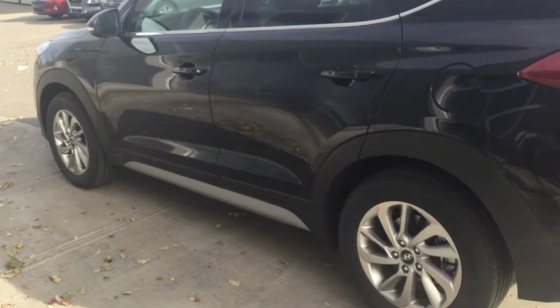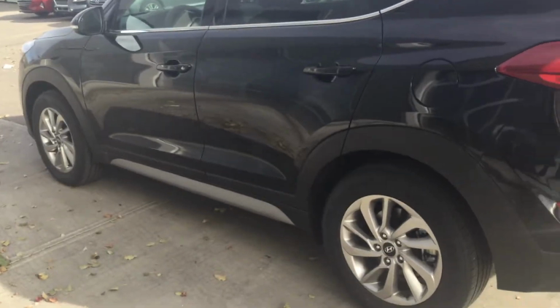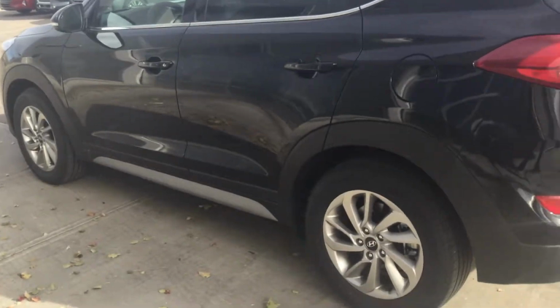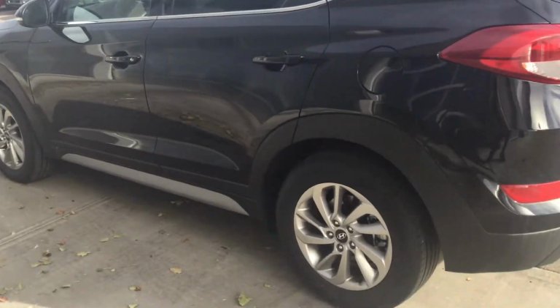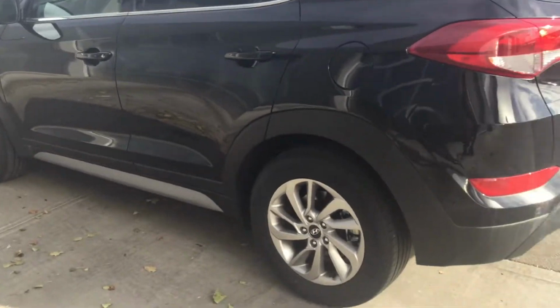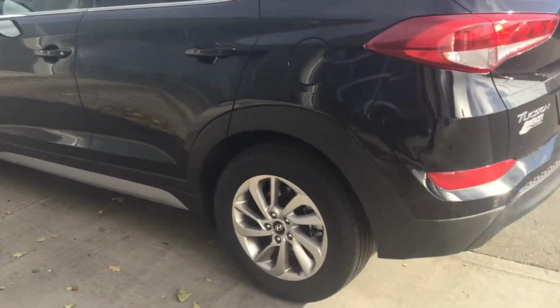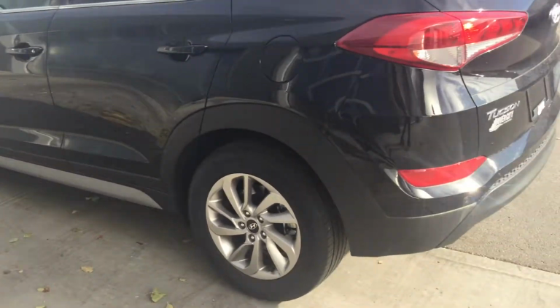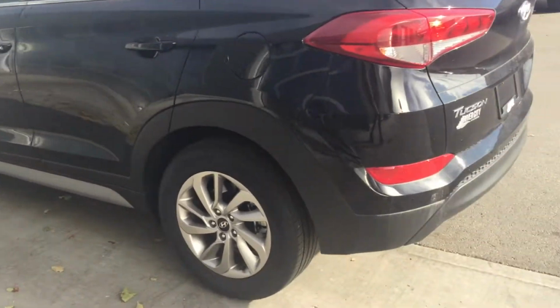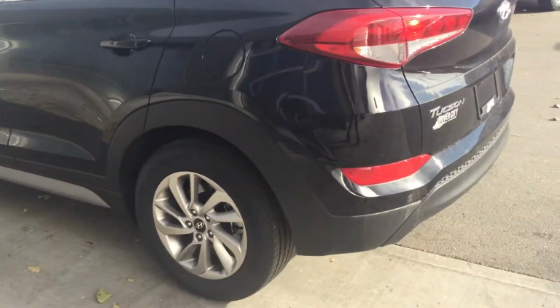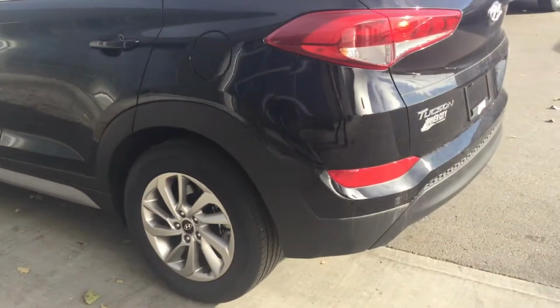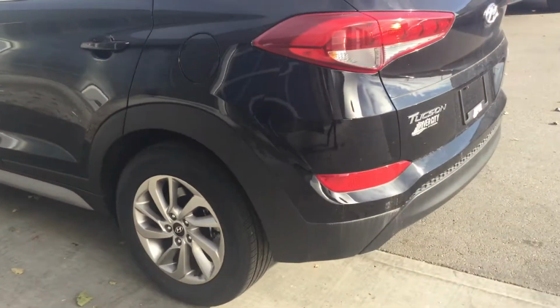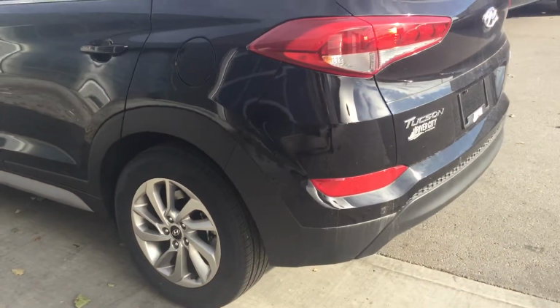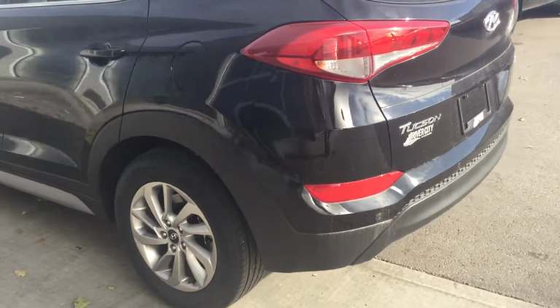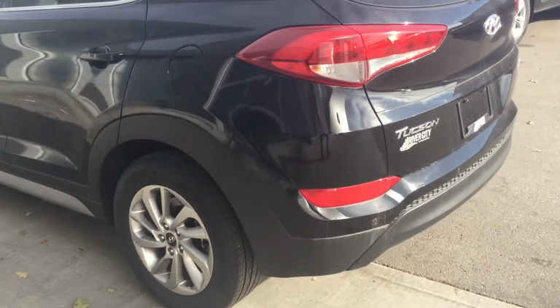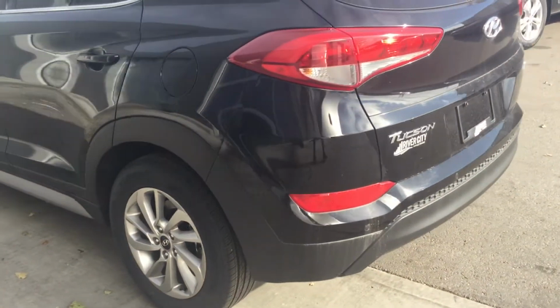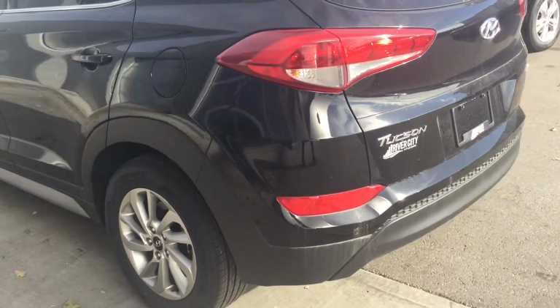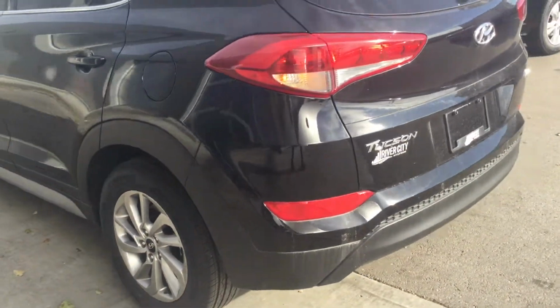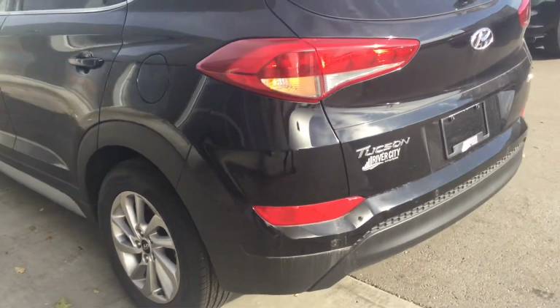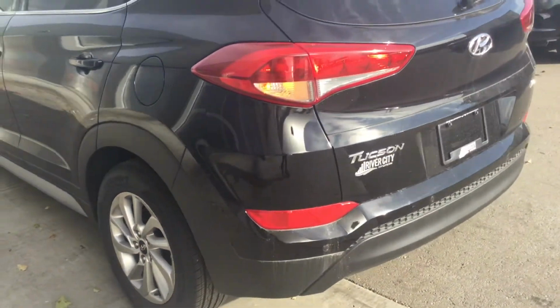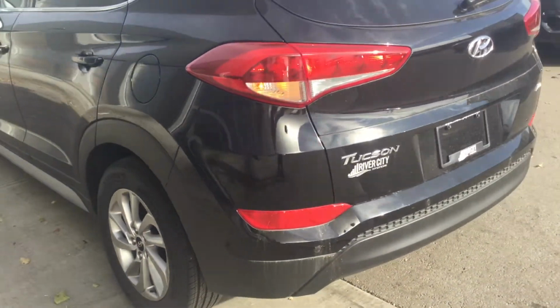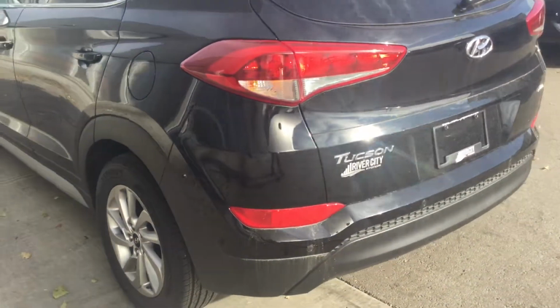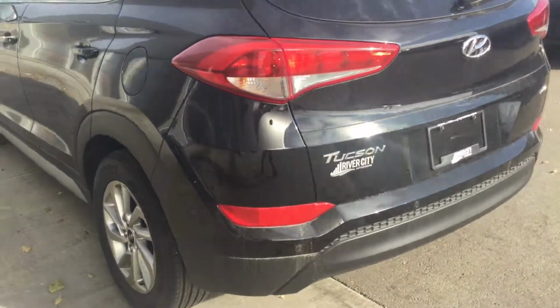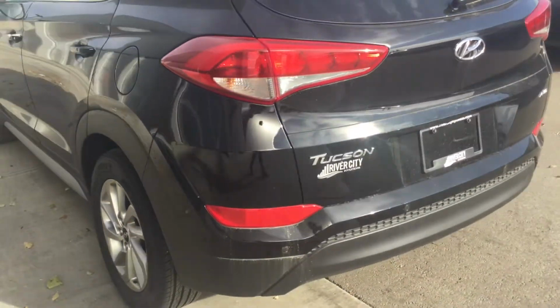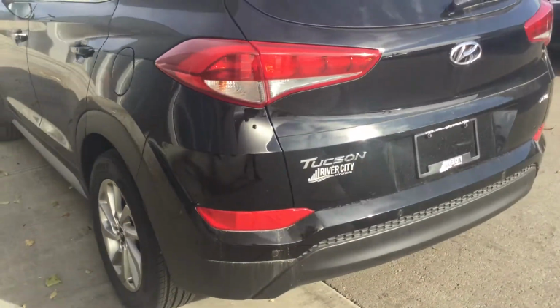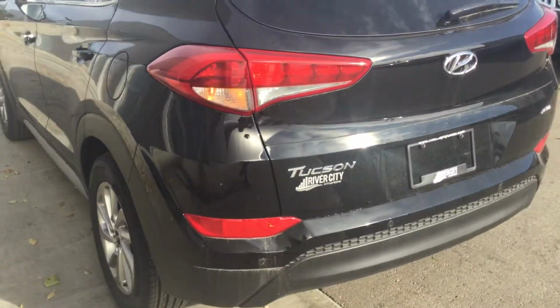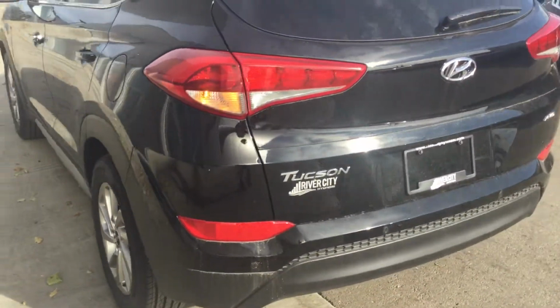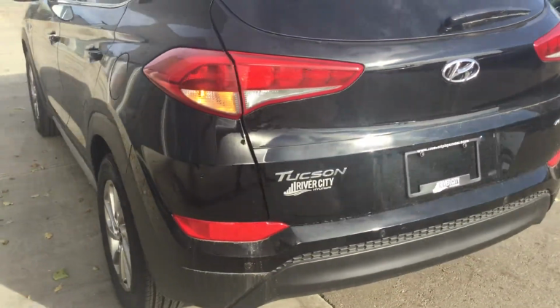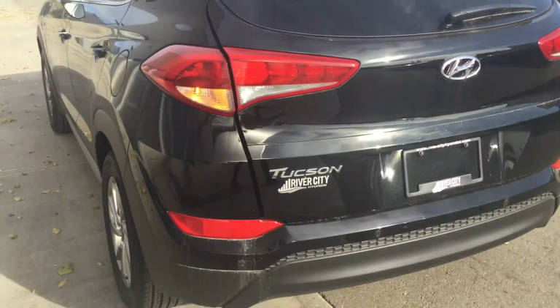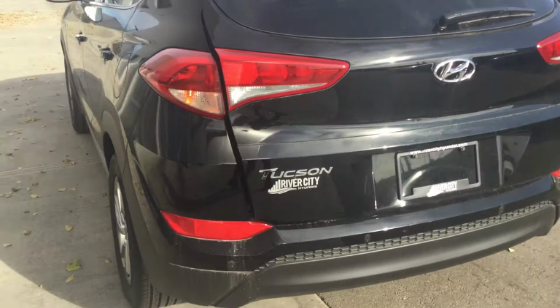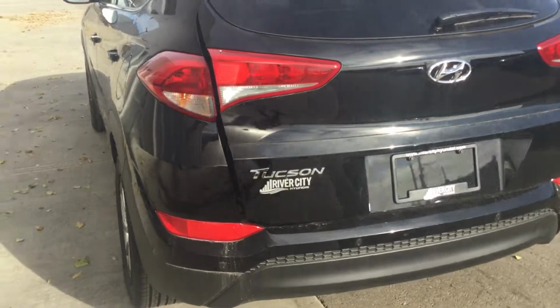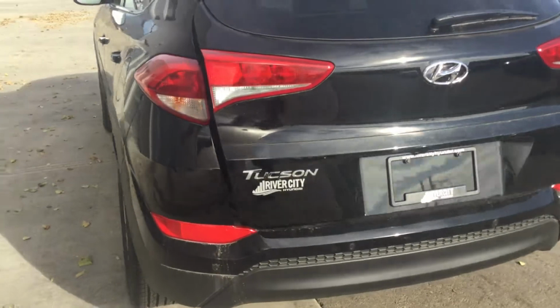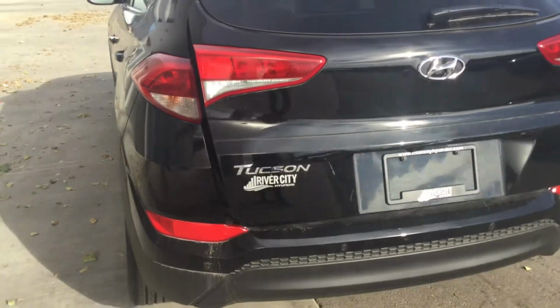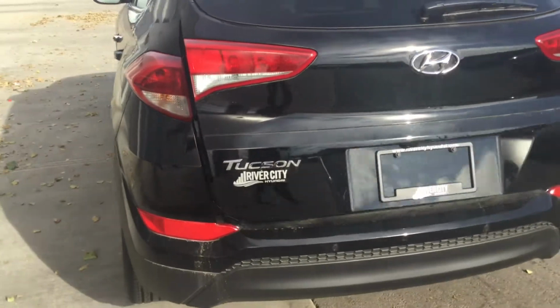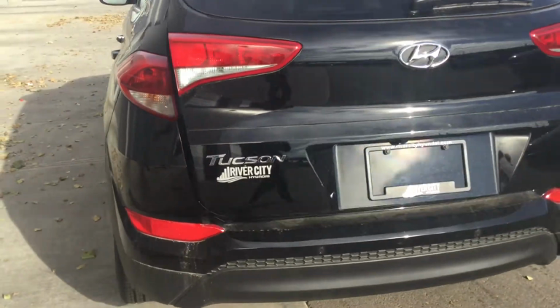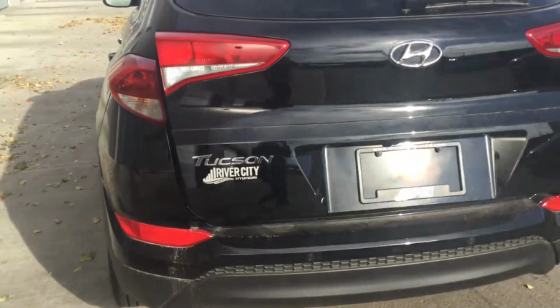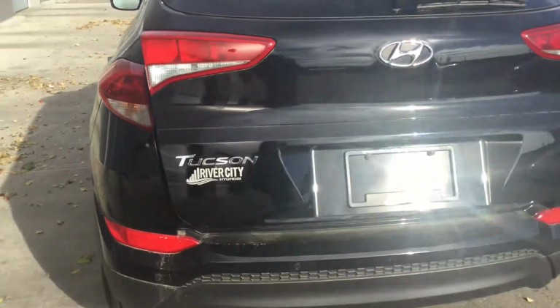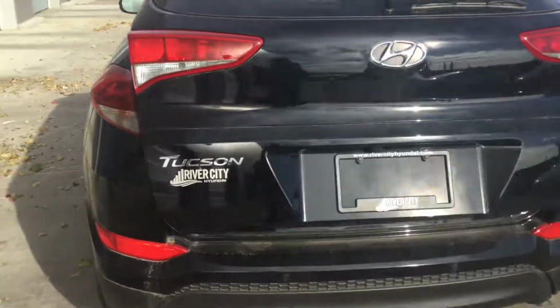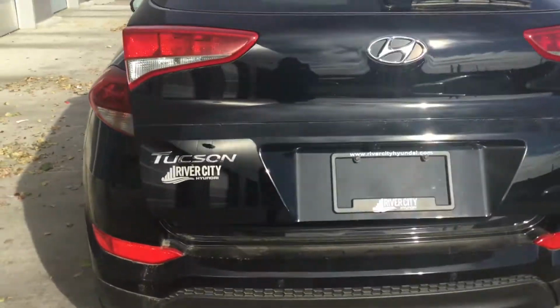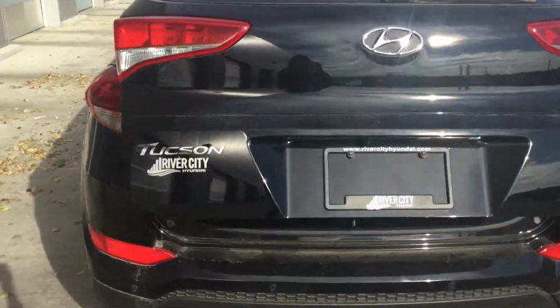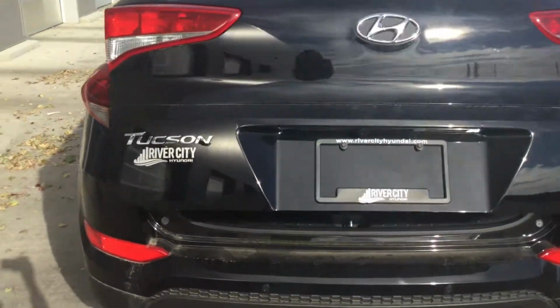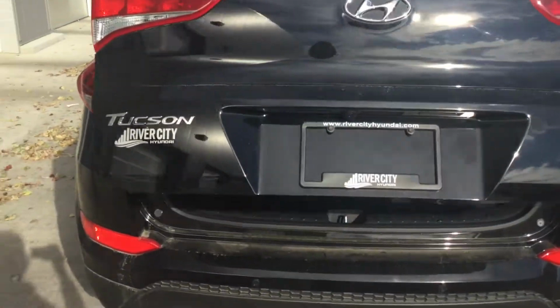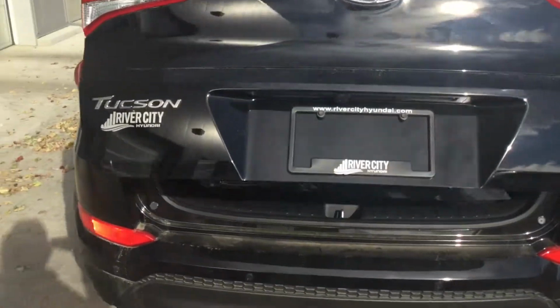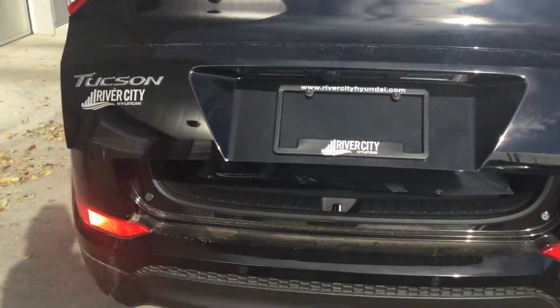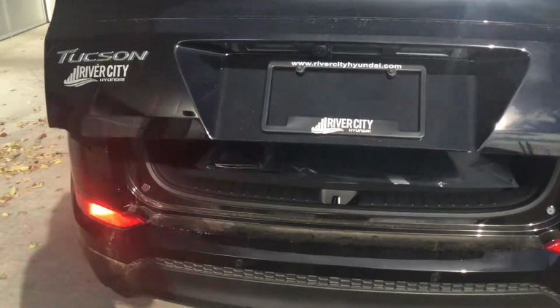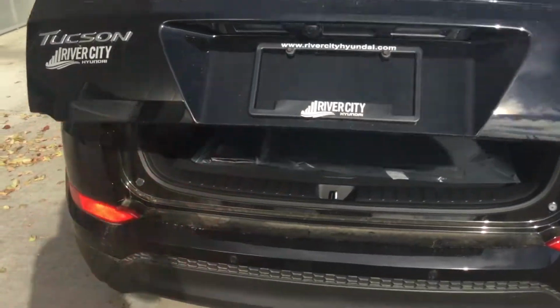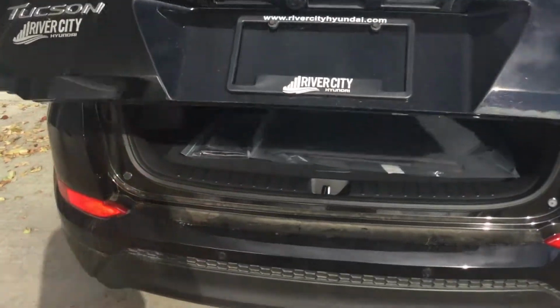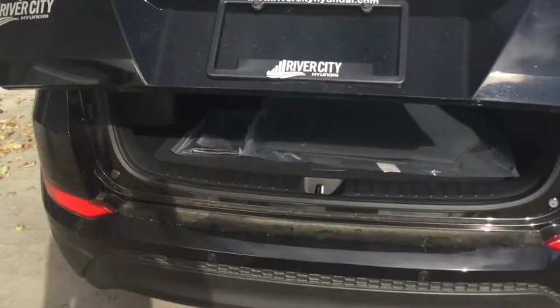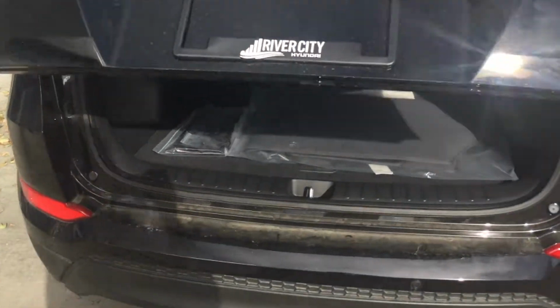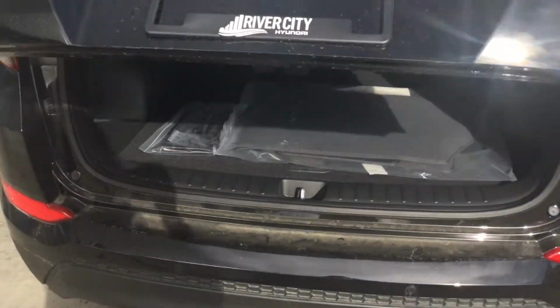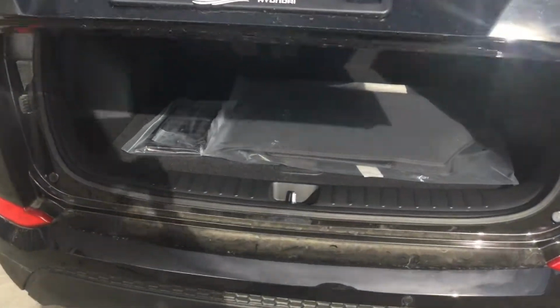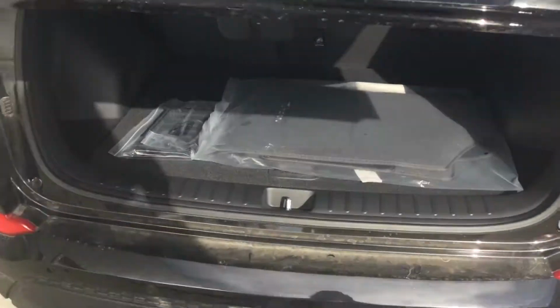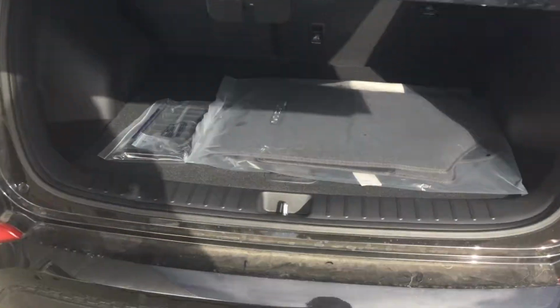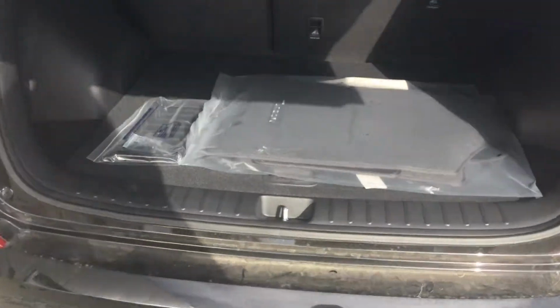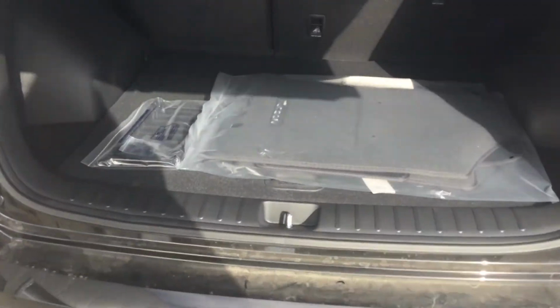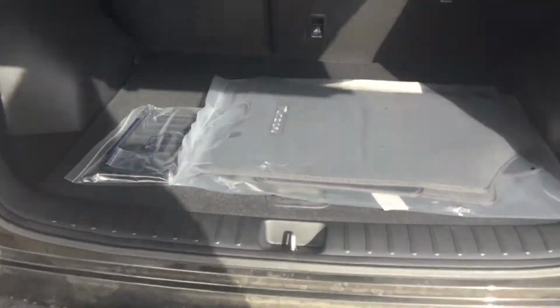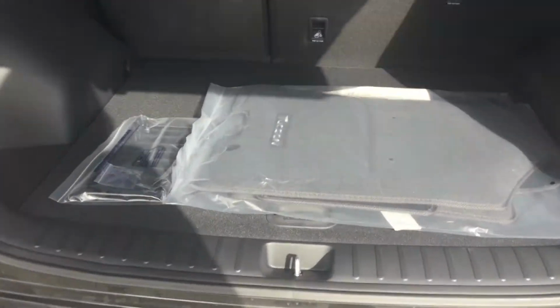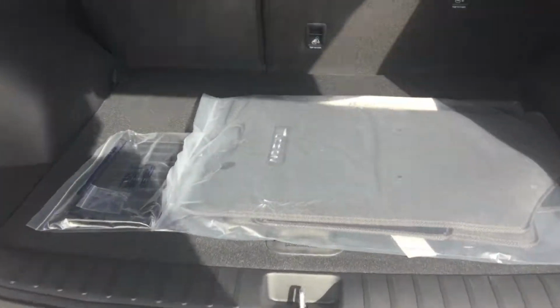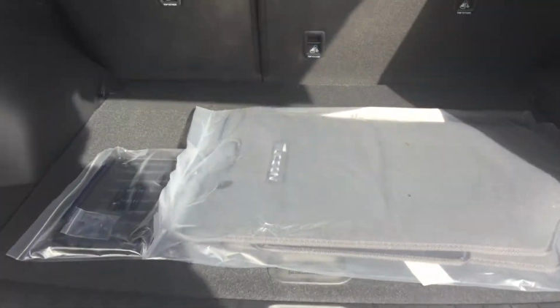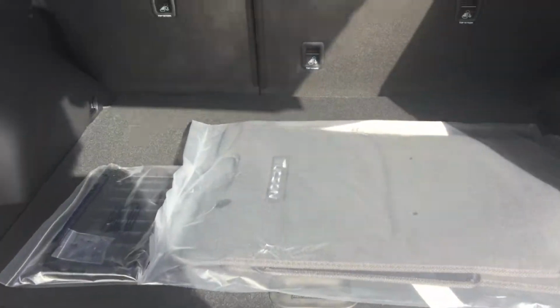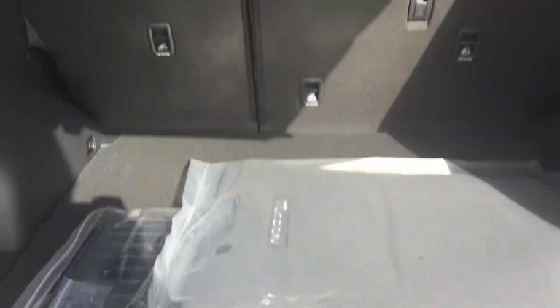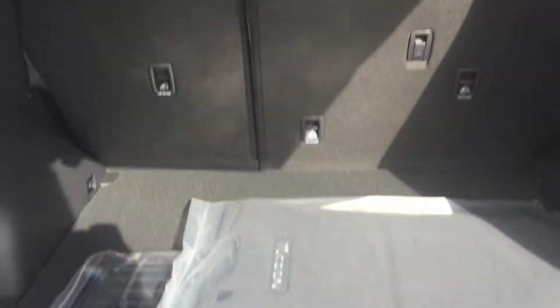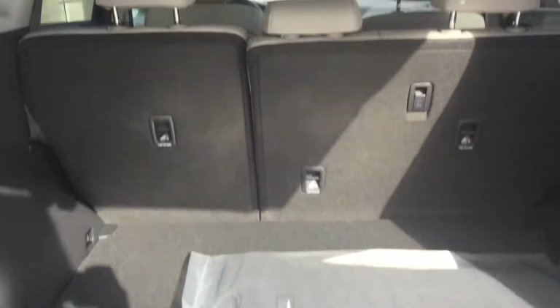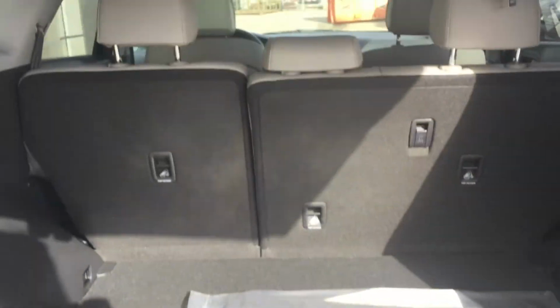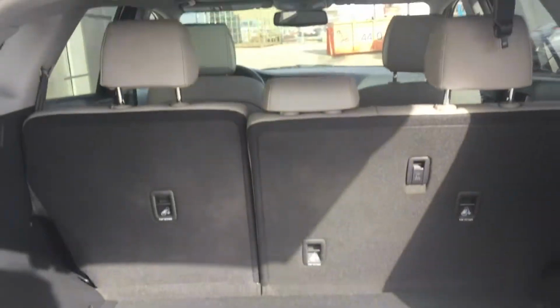The PowerLift tailgate revealing lots of space in the back.